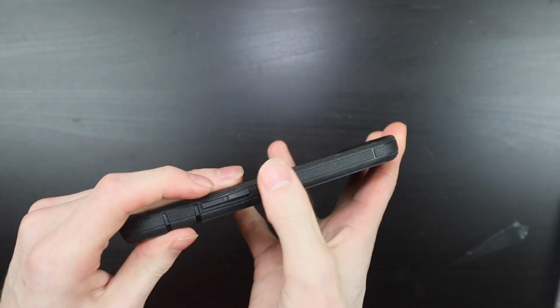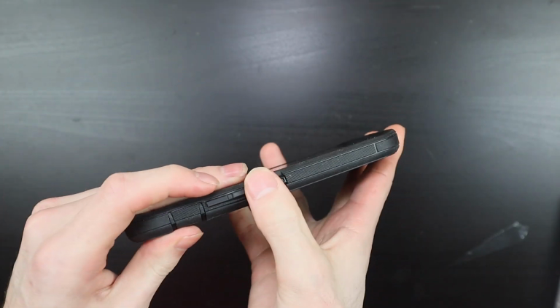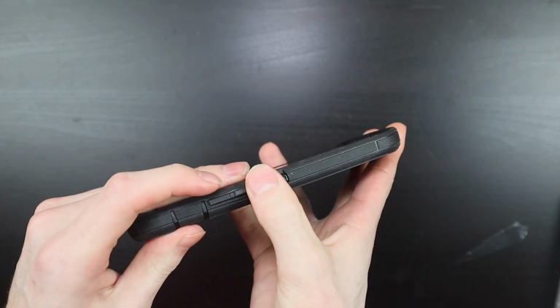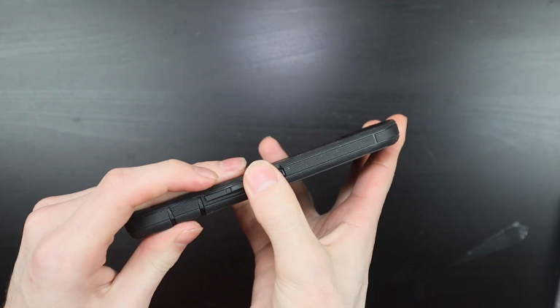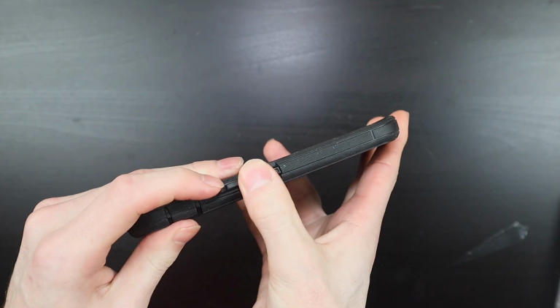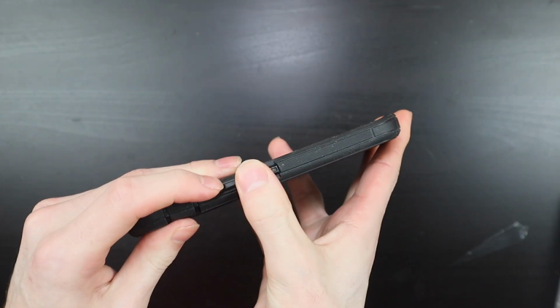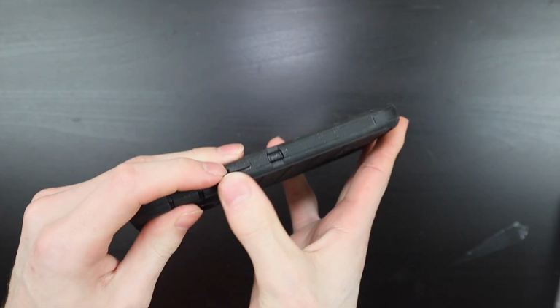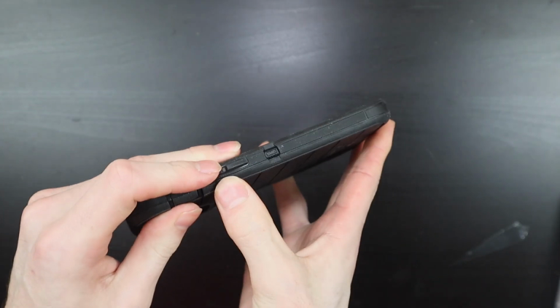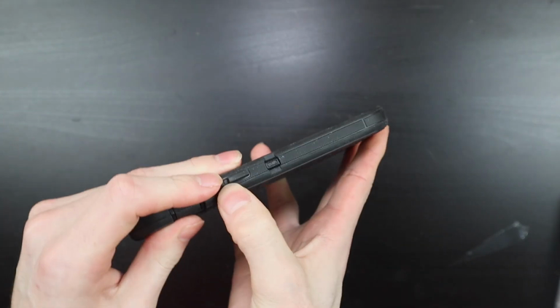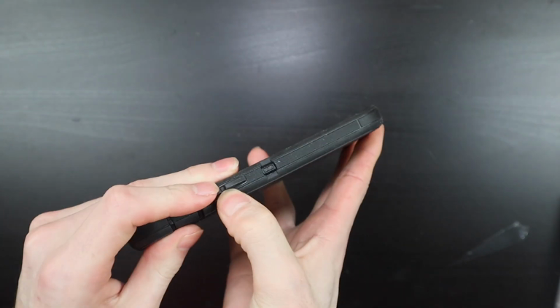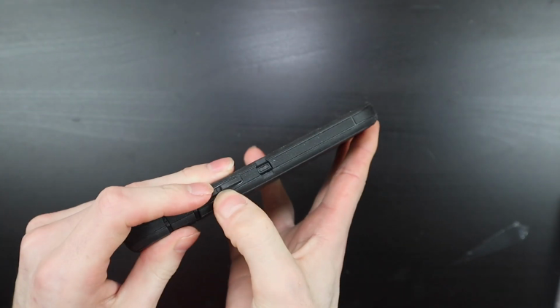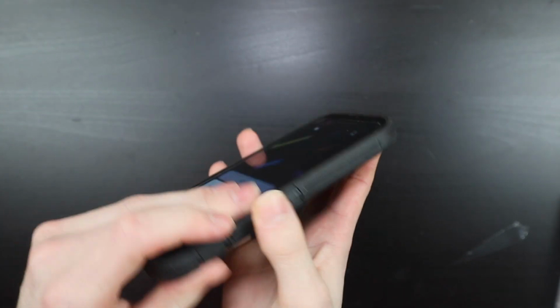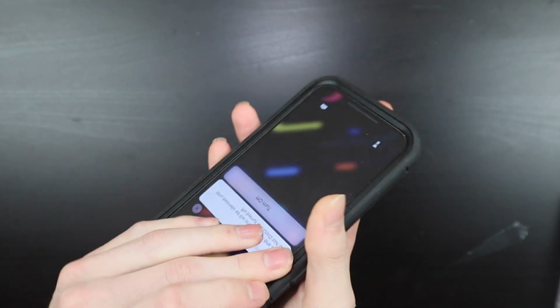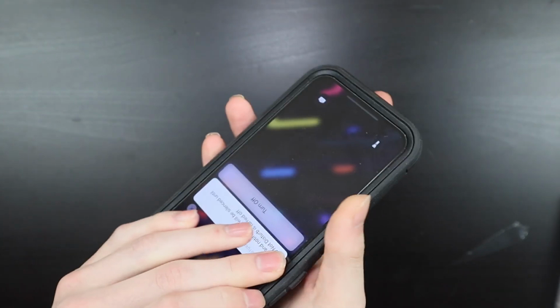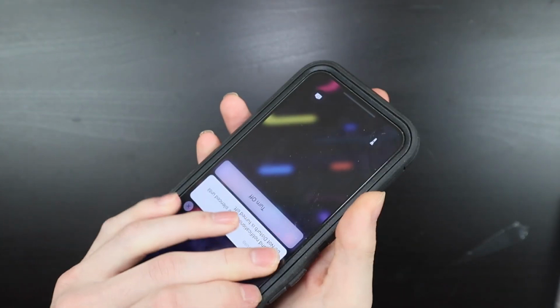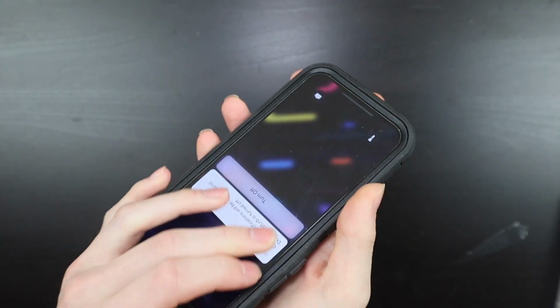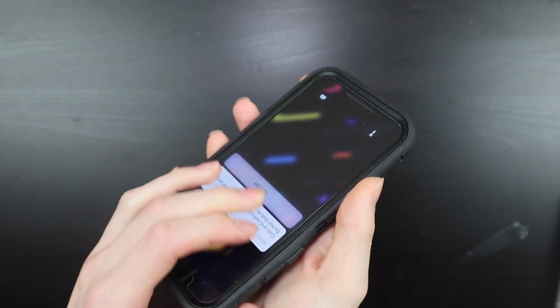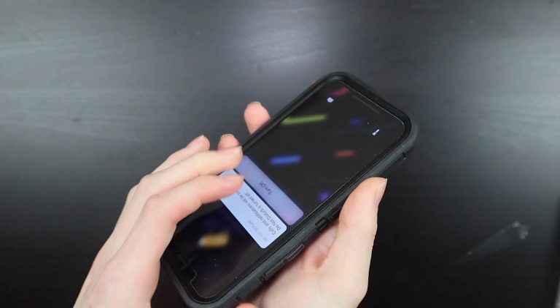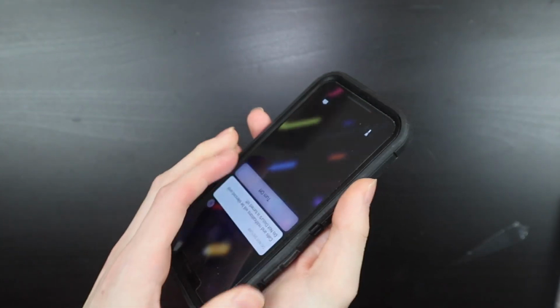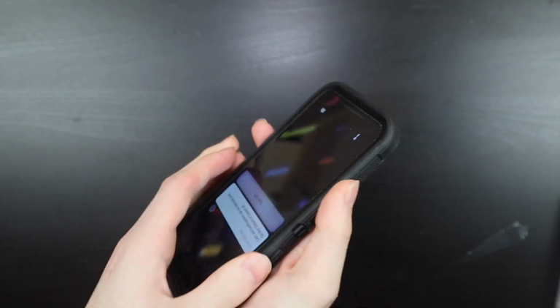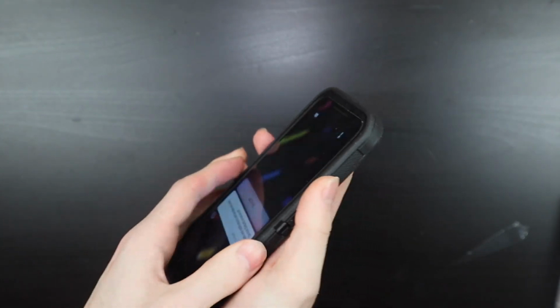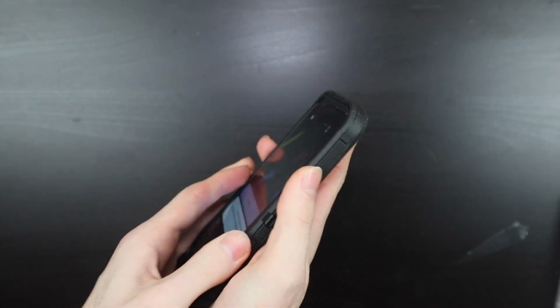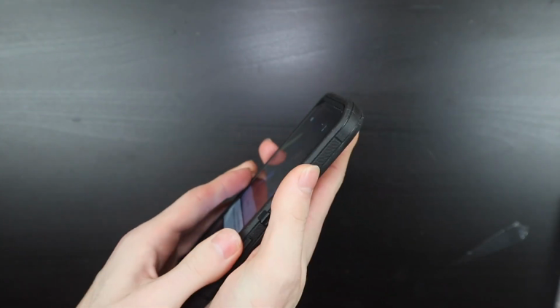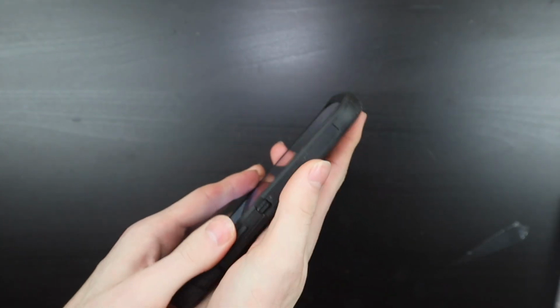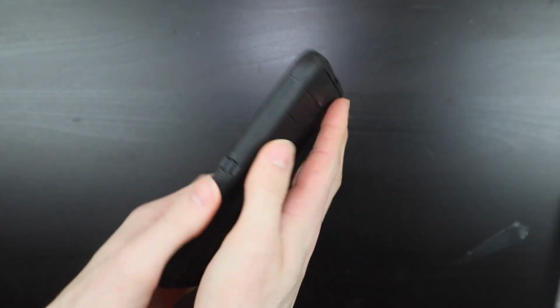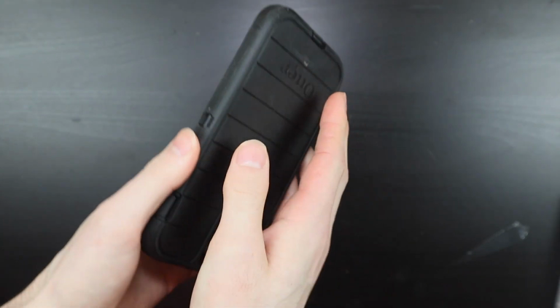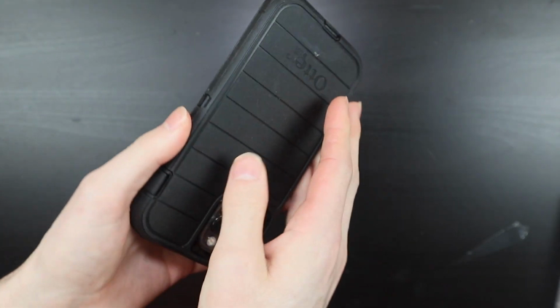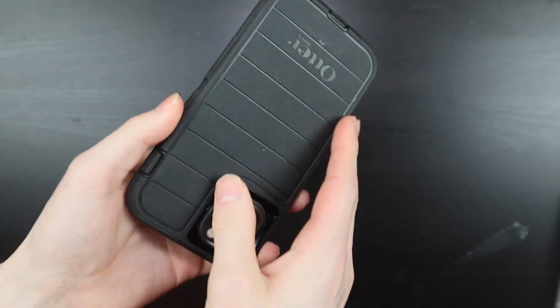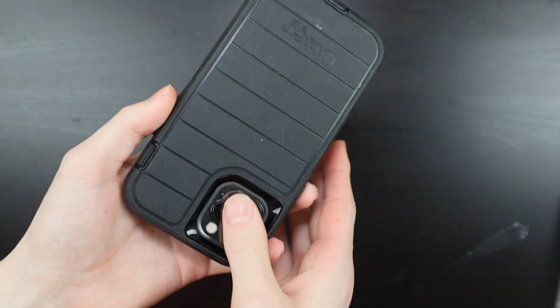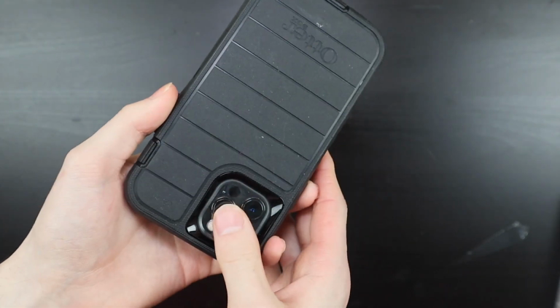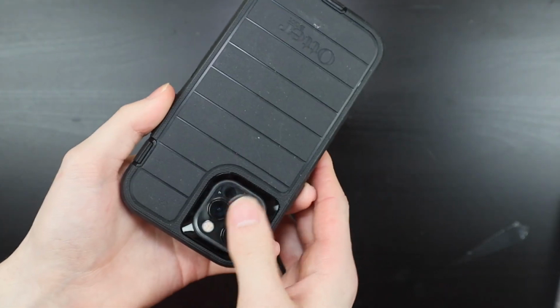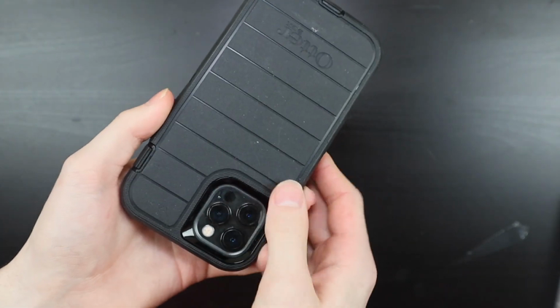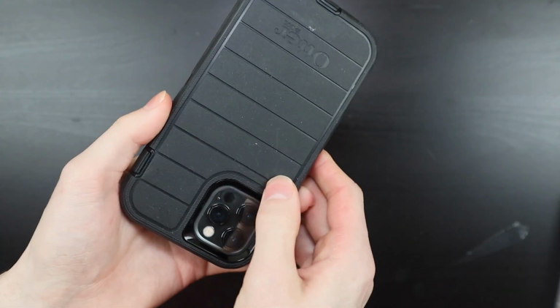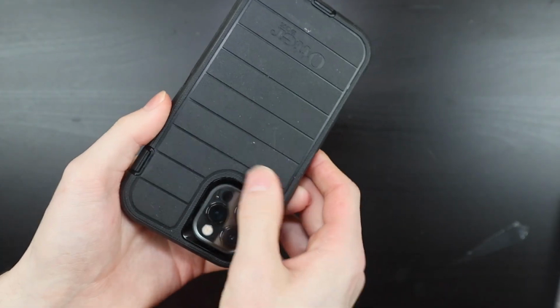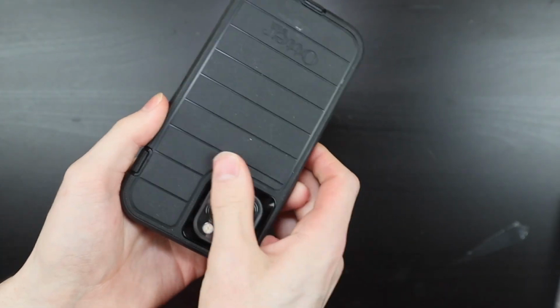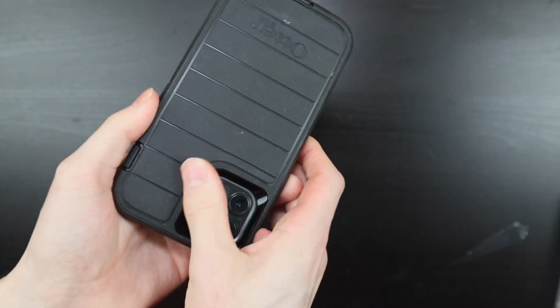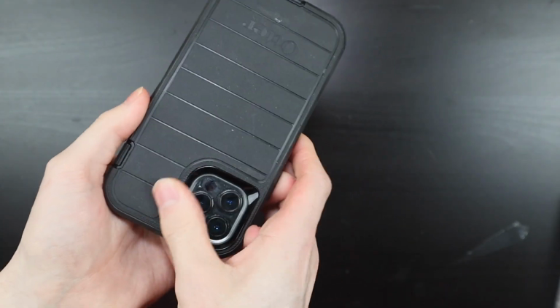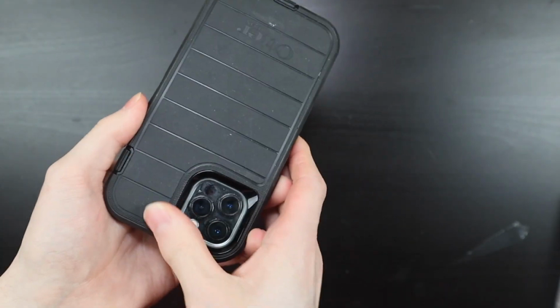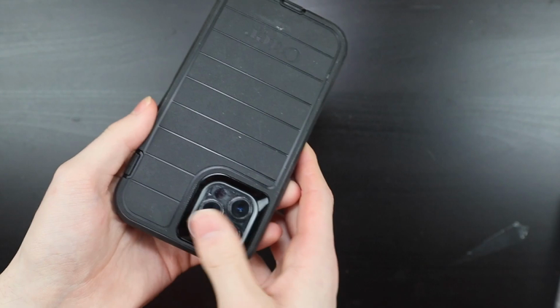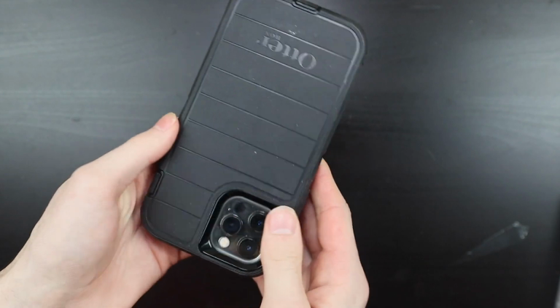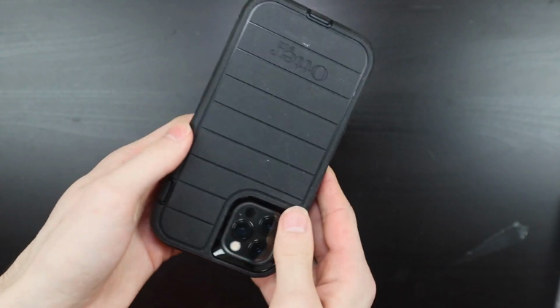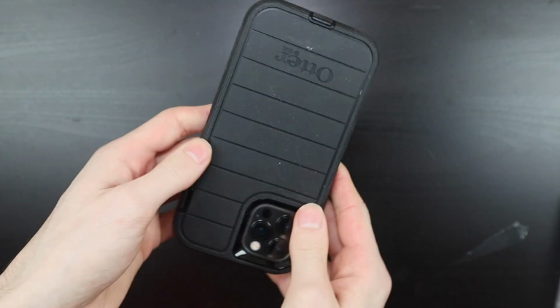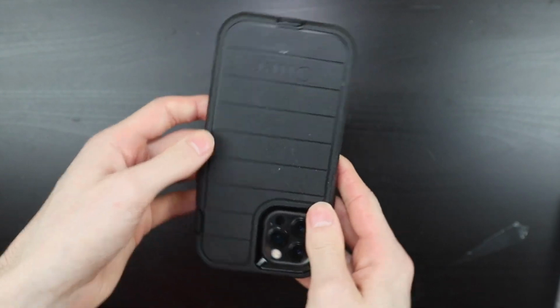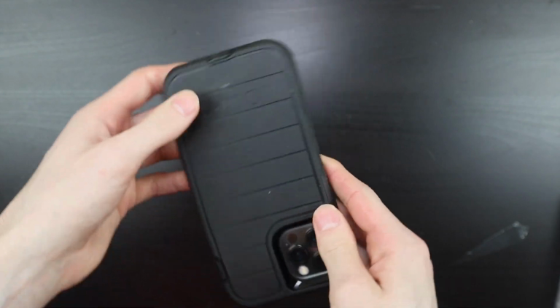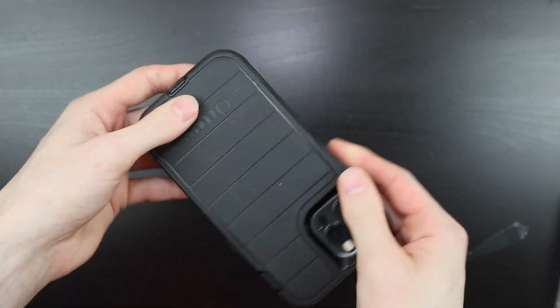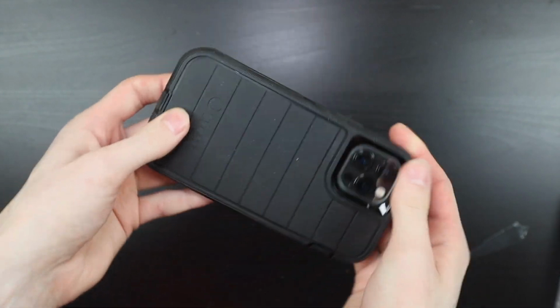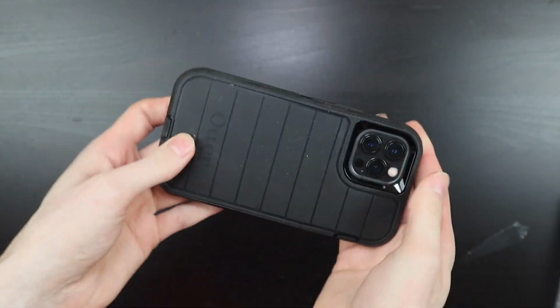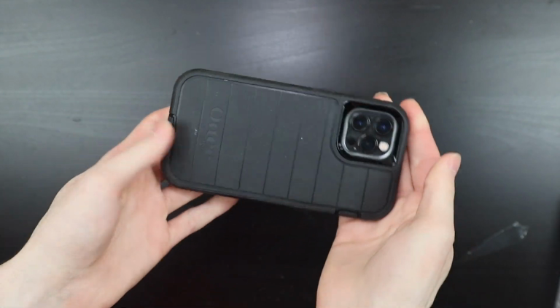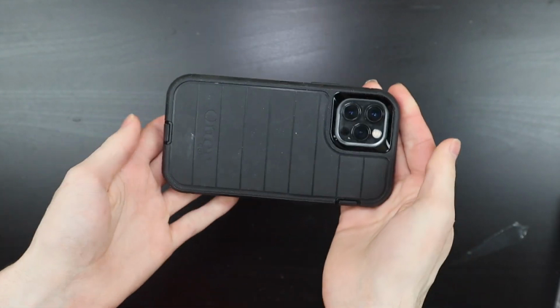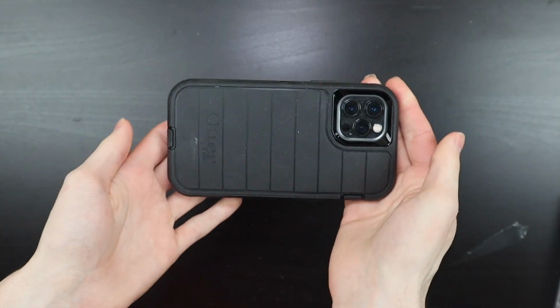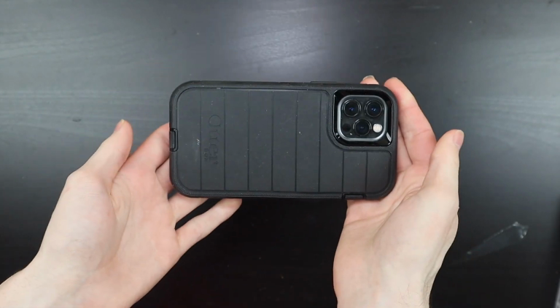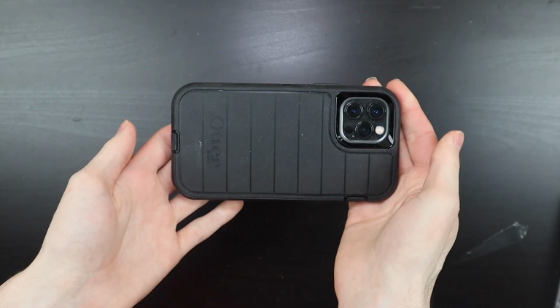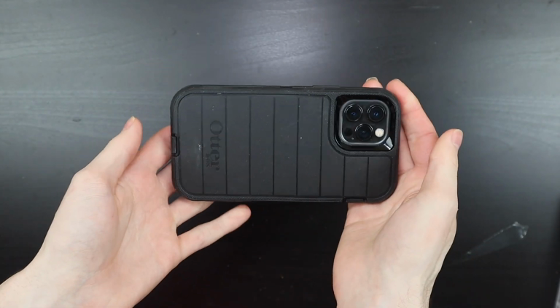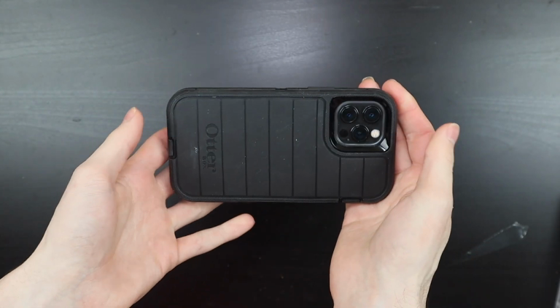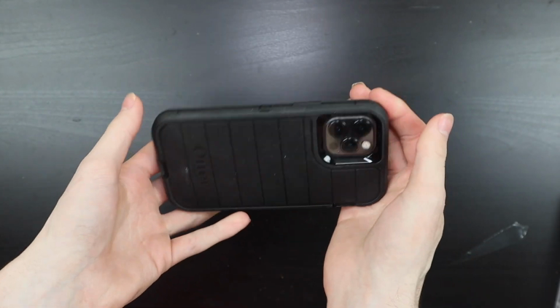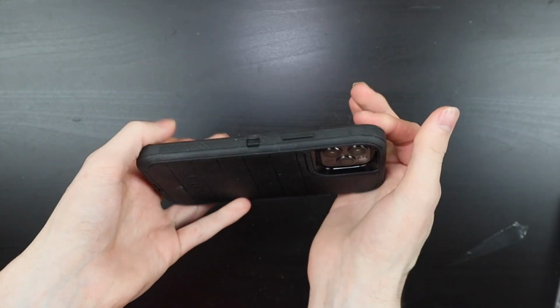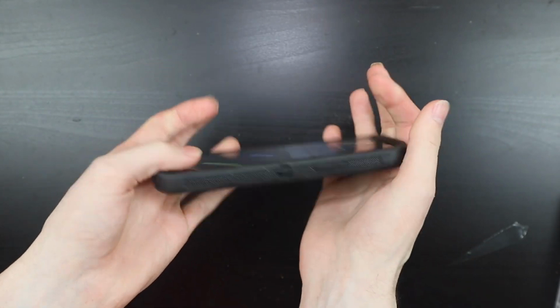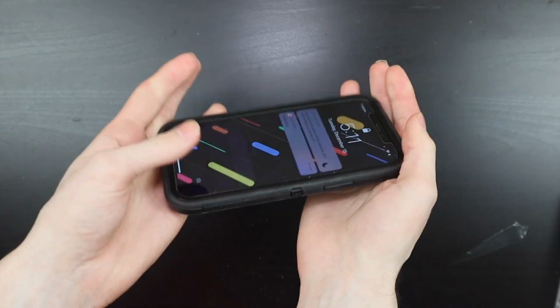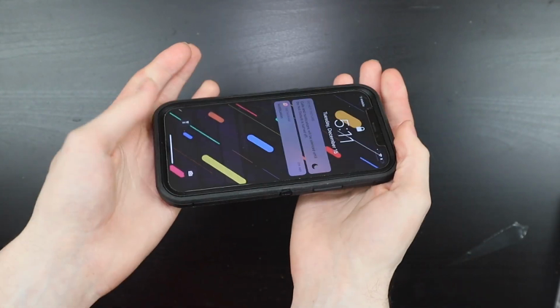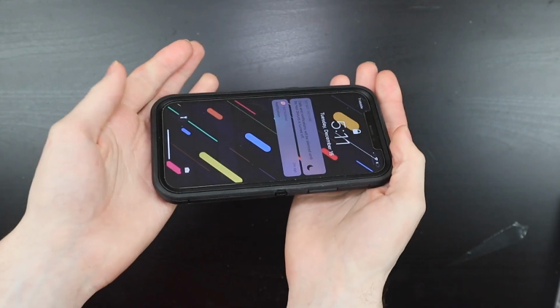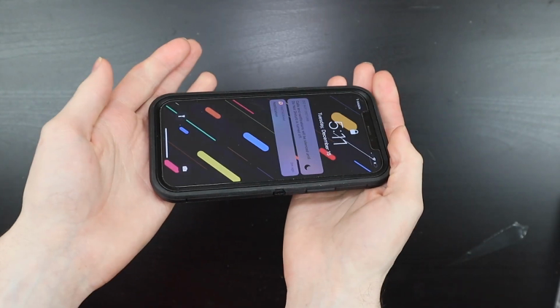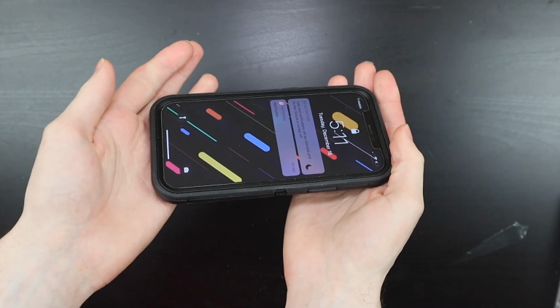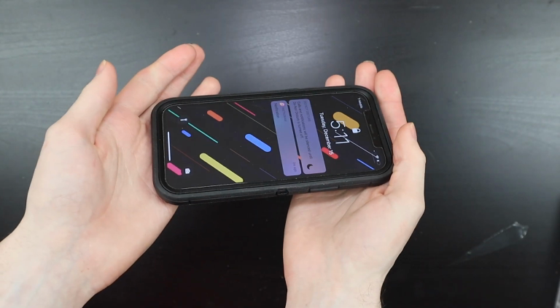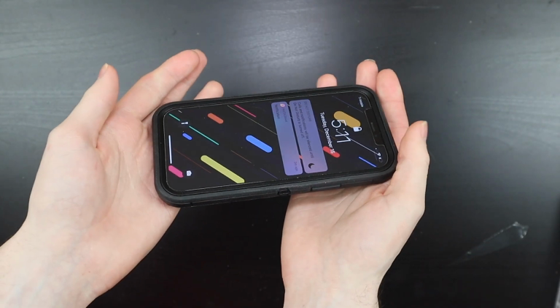And there you go. That's how to put on your OtterBox Defender or Defender Pro on your smart device. I'm Colin with TechOut. Don't forget to comment, rate, and subscribe.